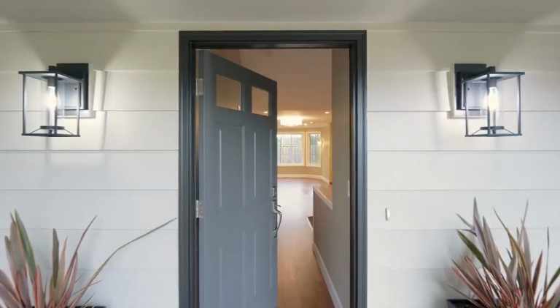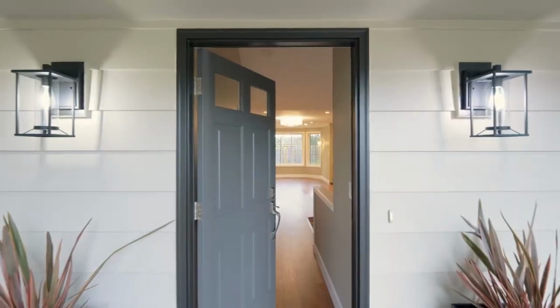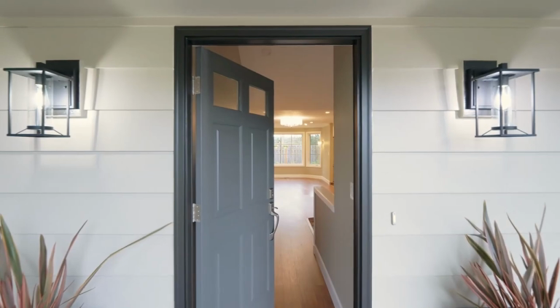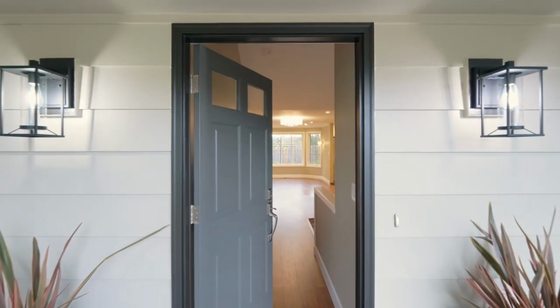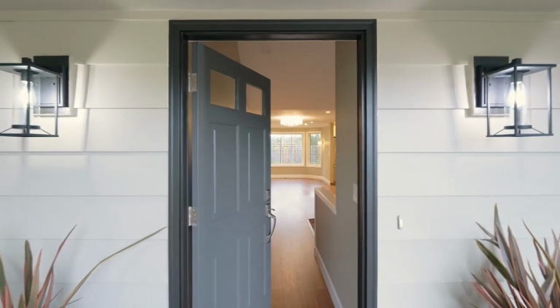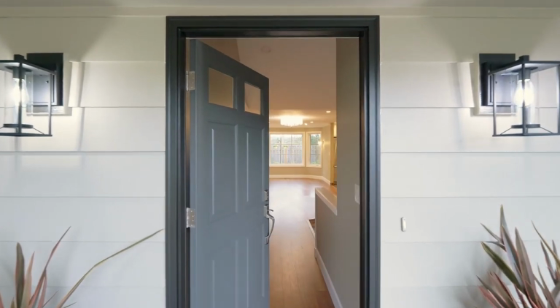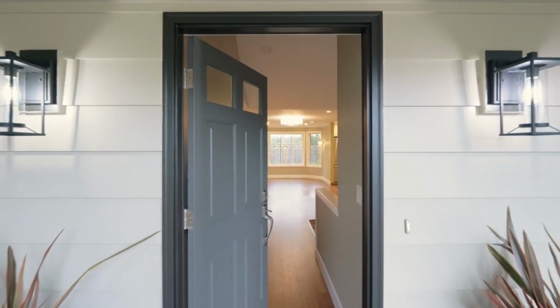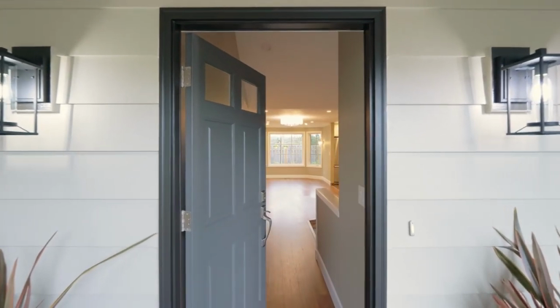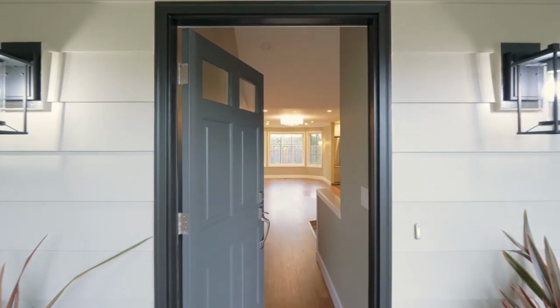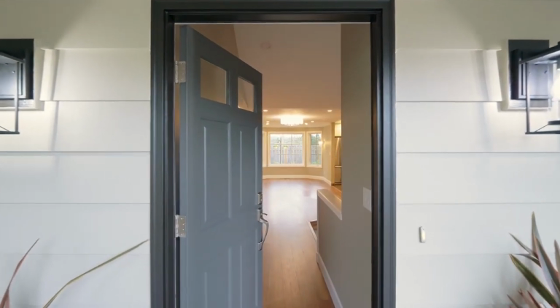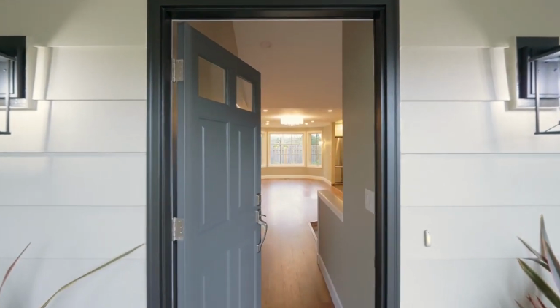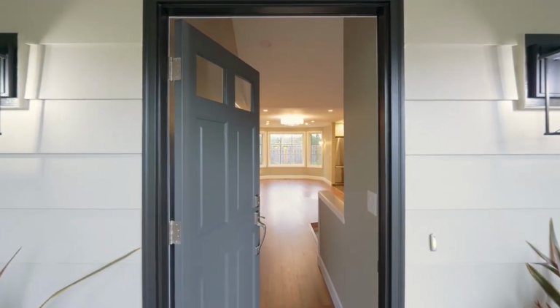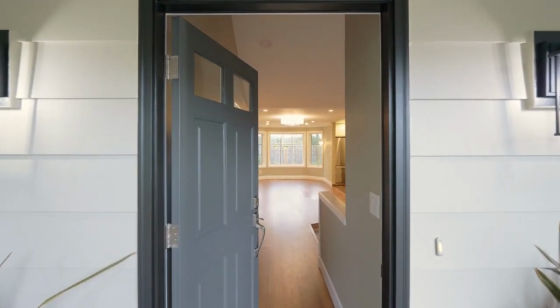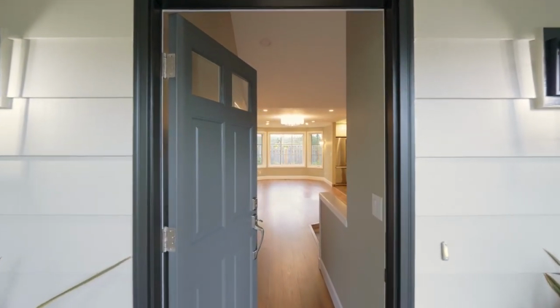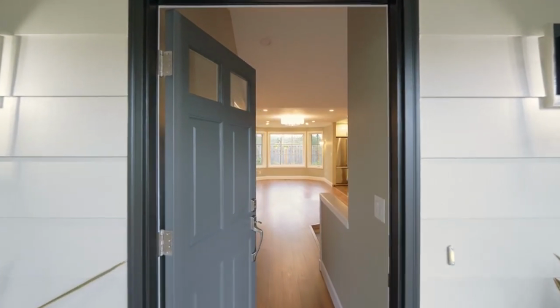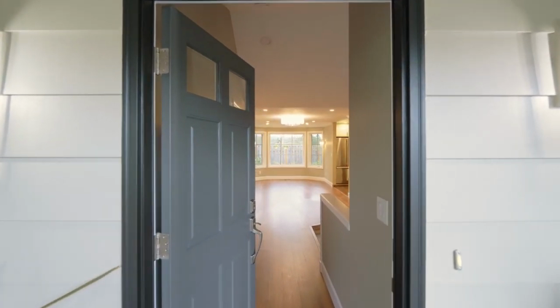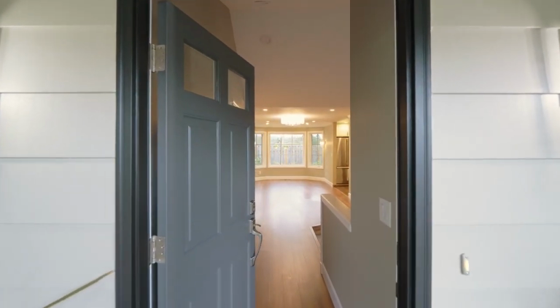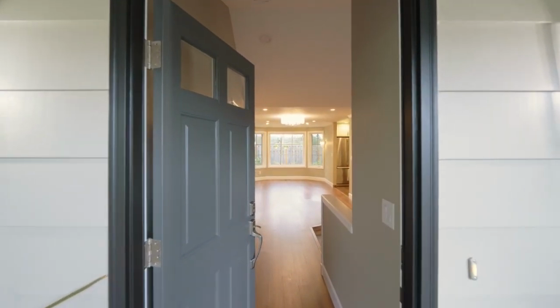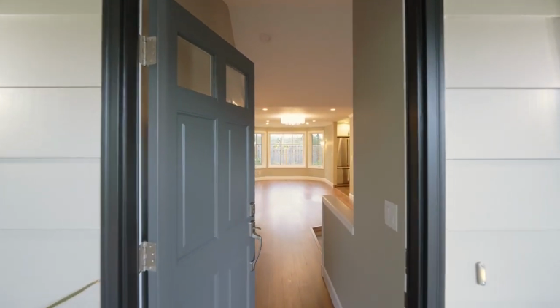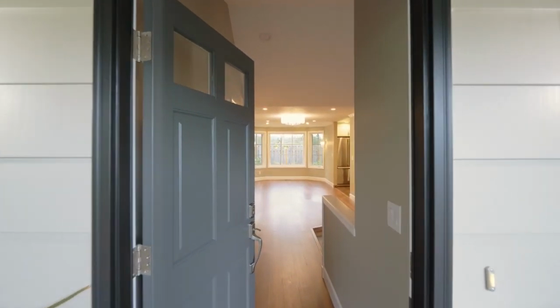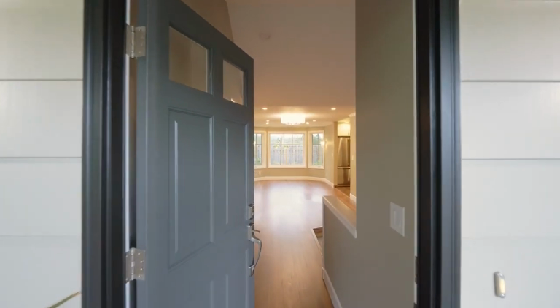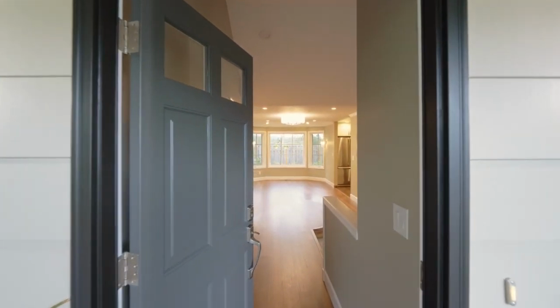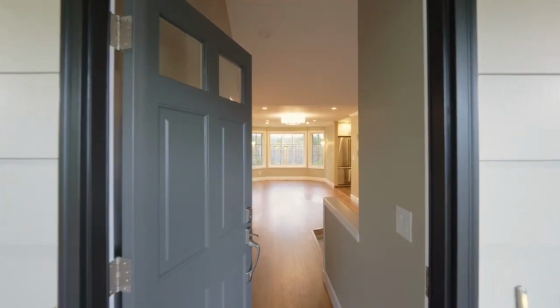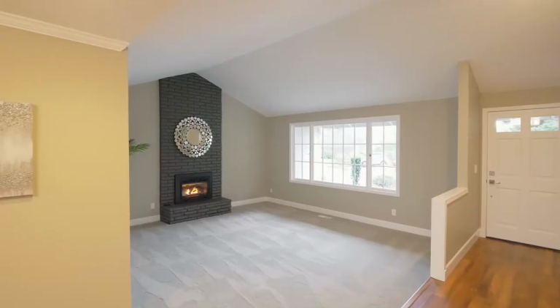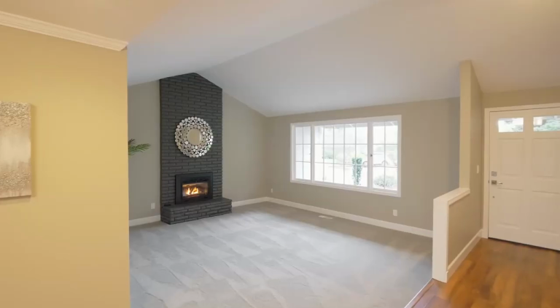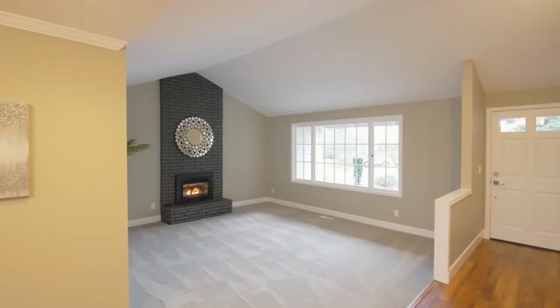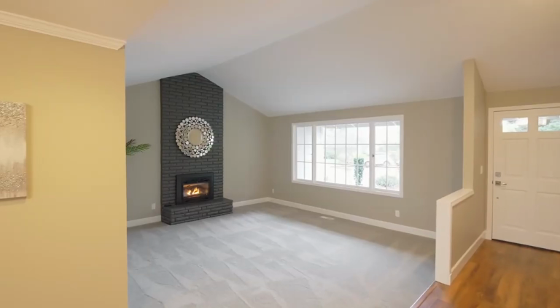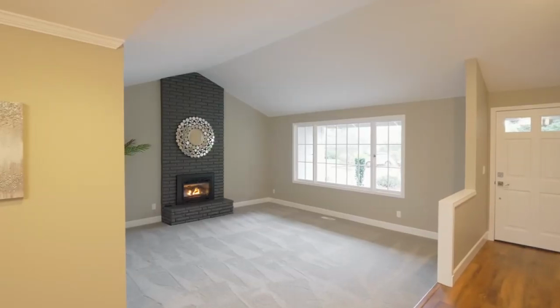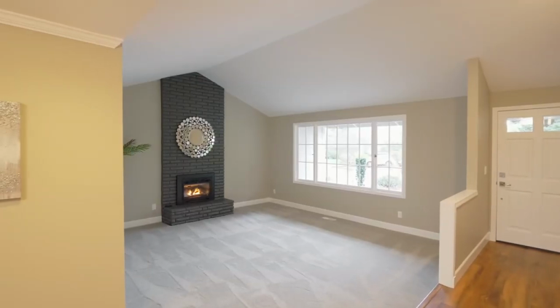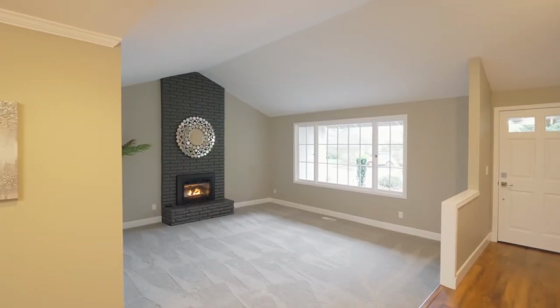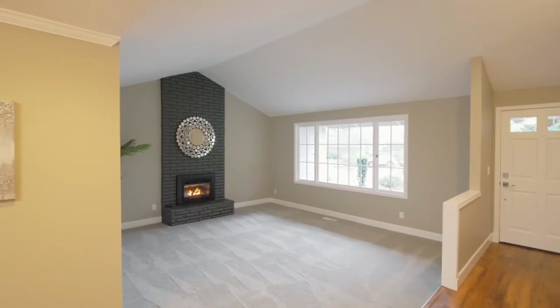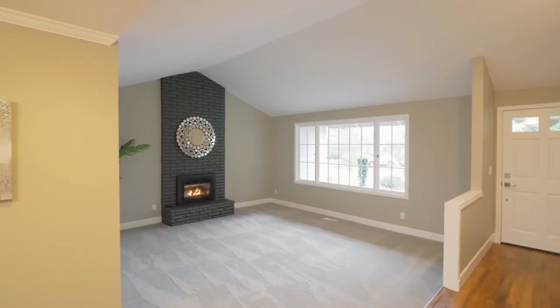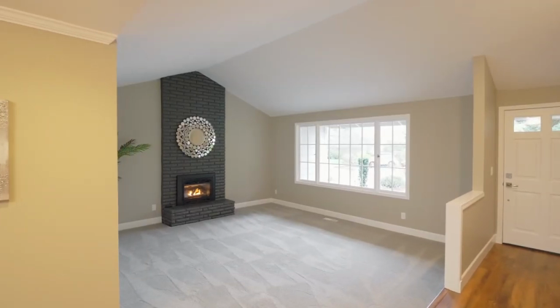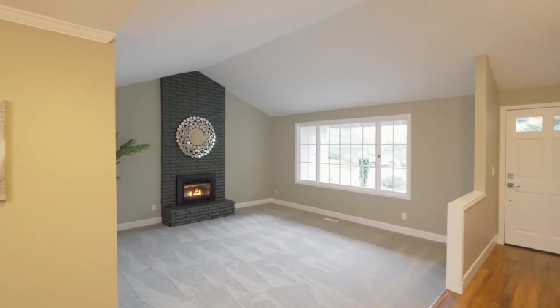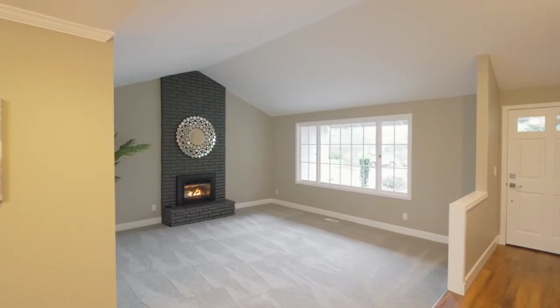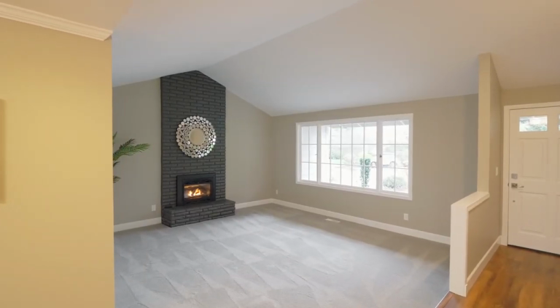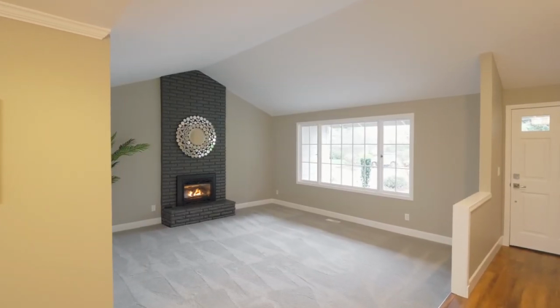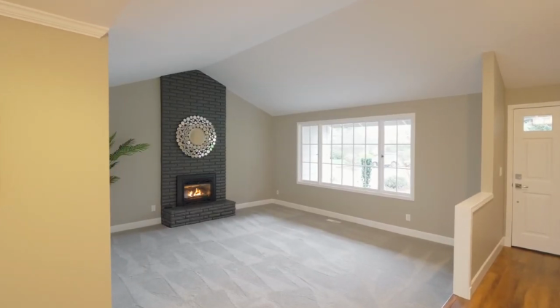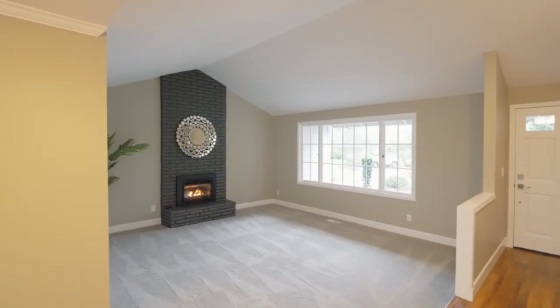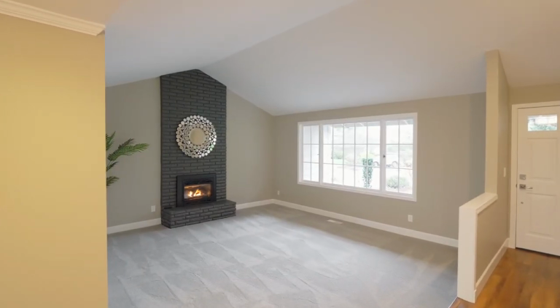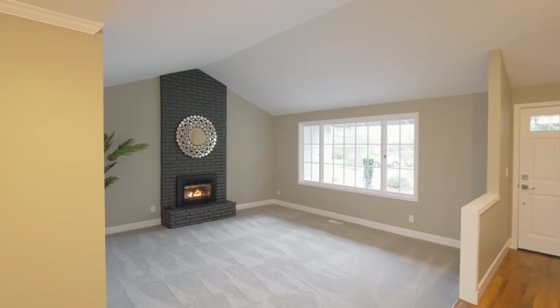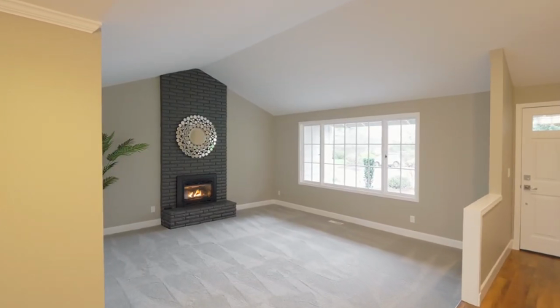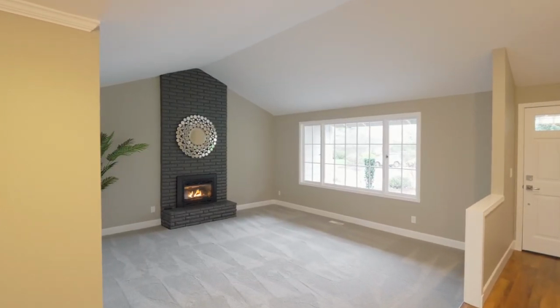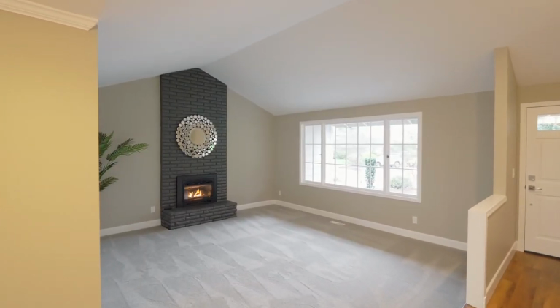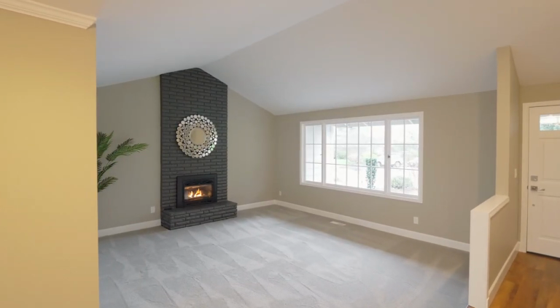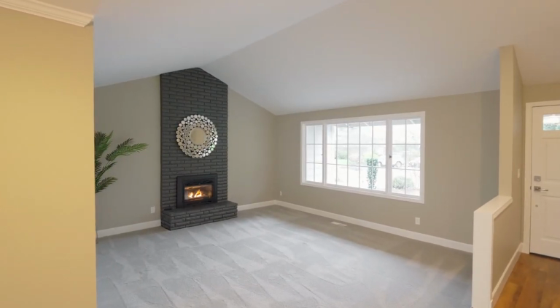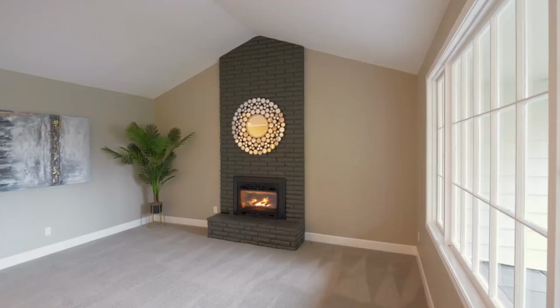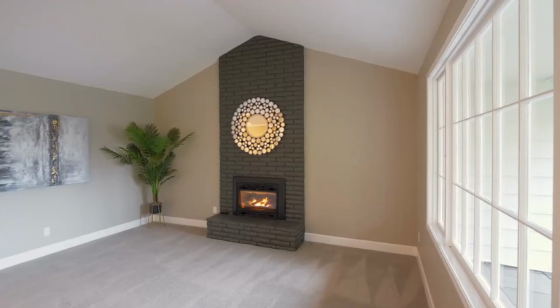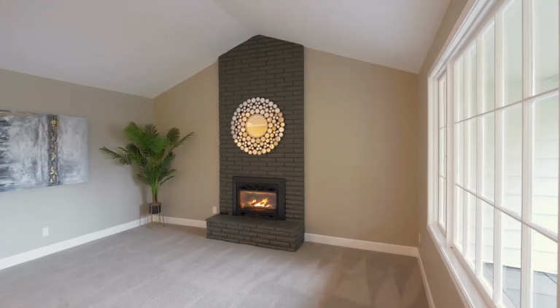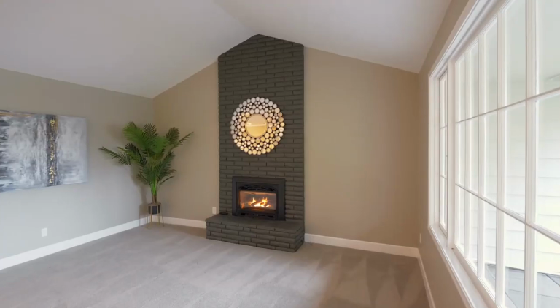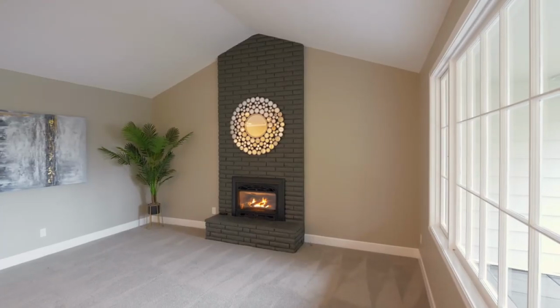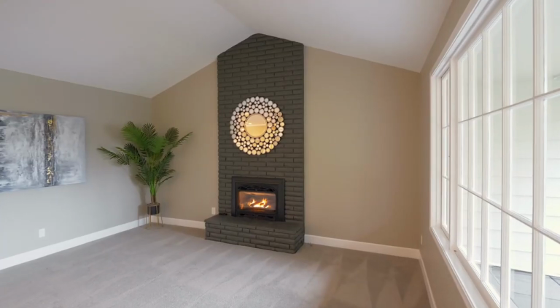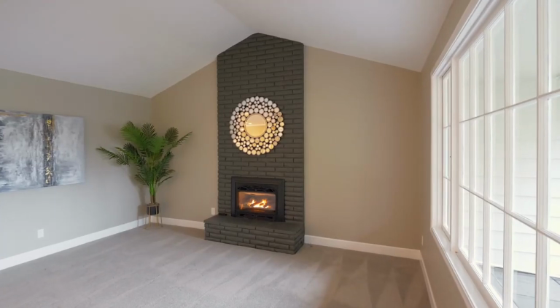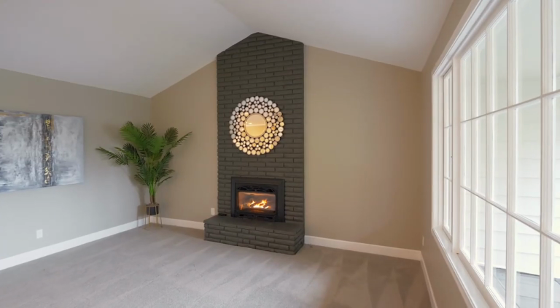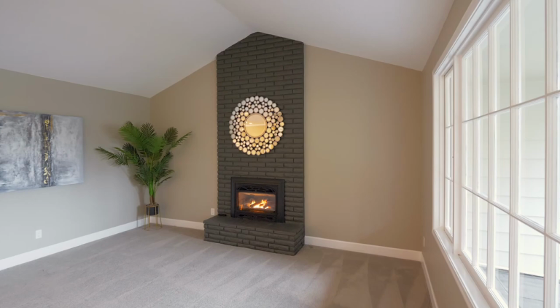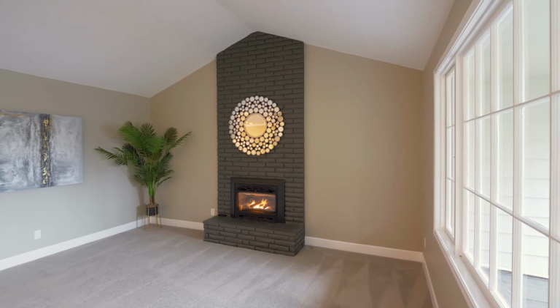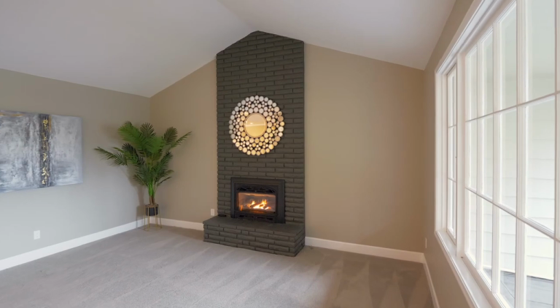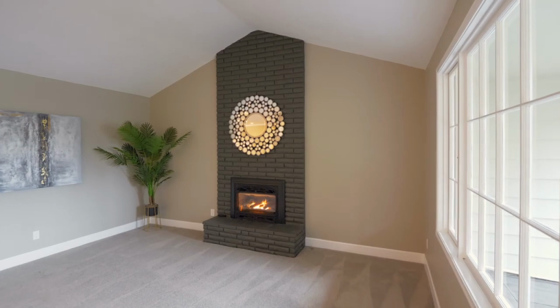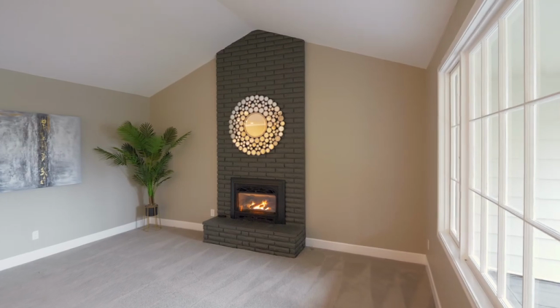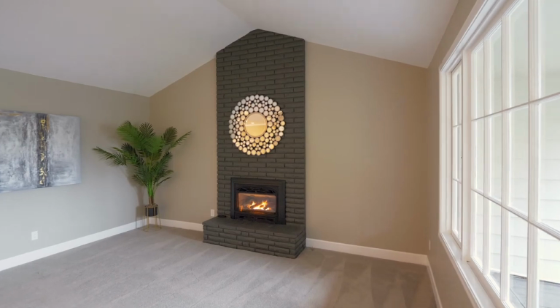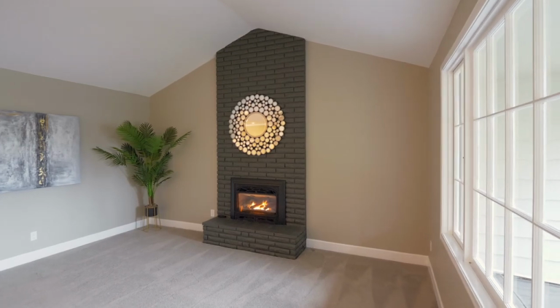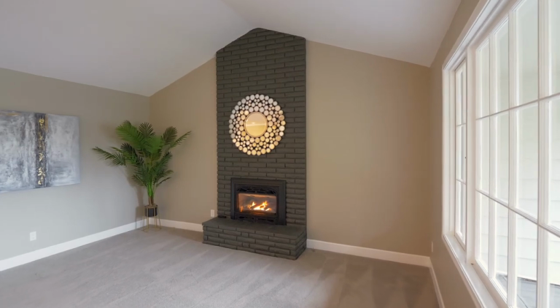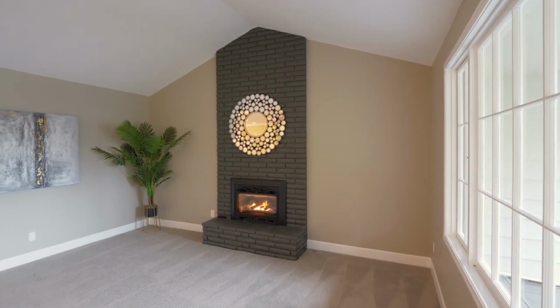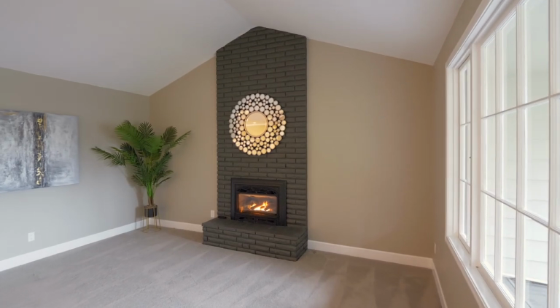Heading inside, discover a vaulted formal living room with a floor-to-ceiling brick fireplace and gas insert.